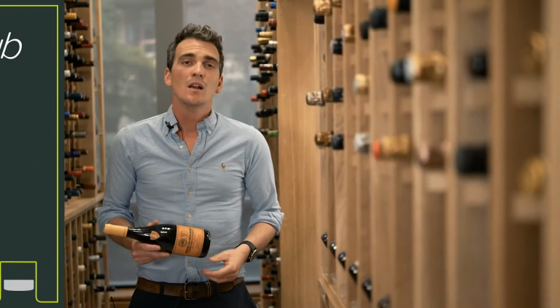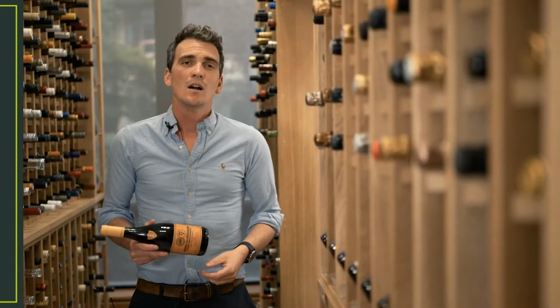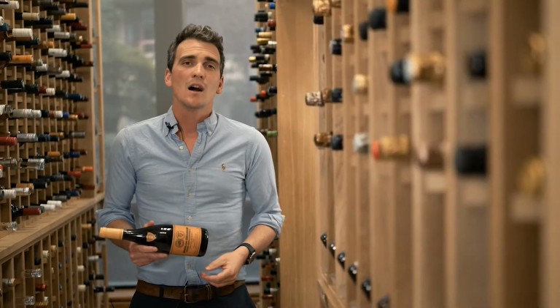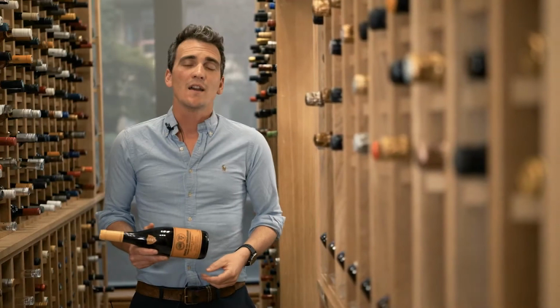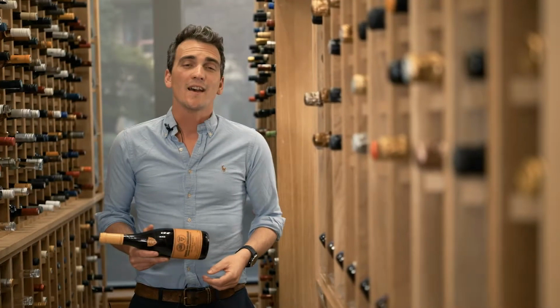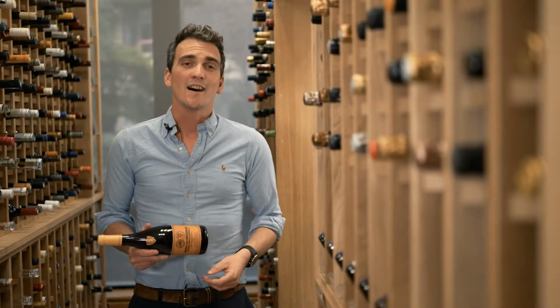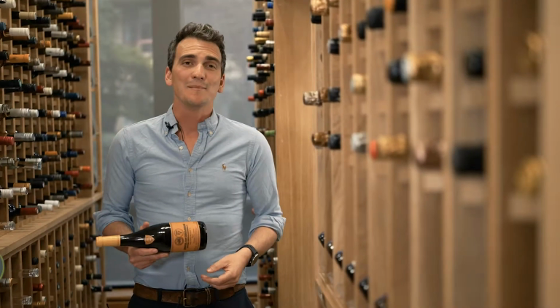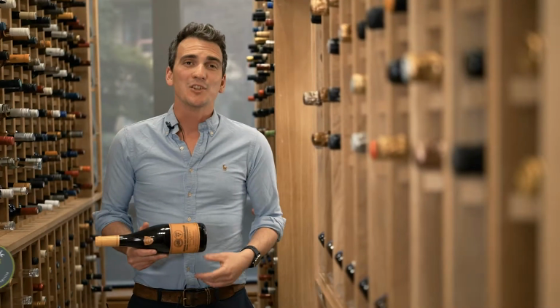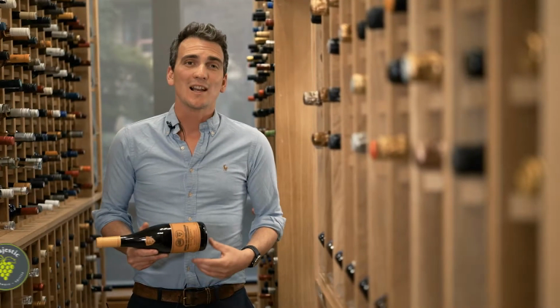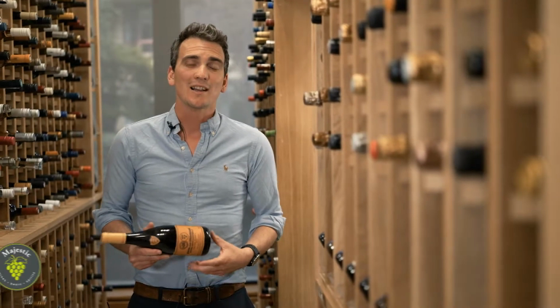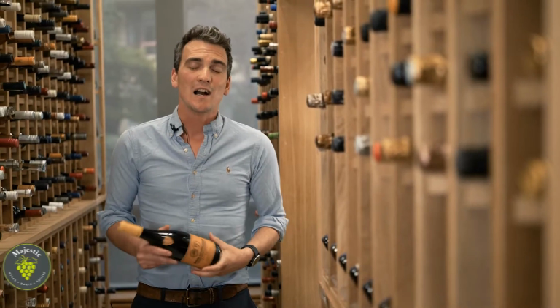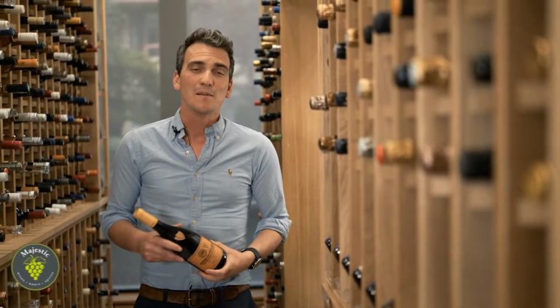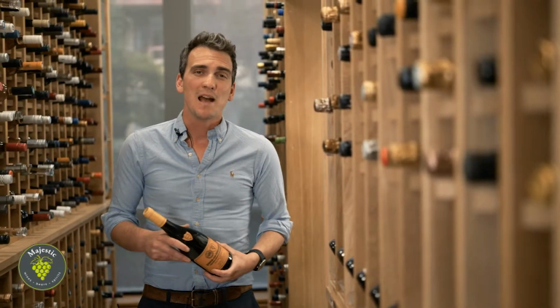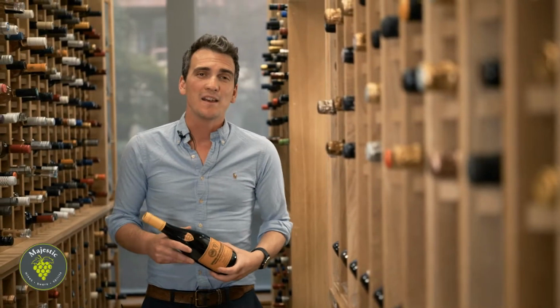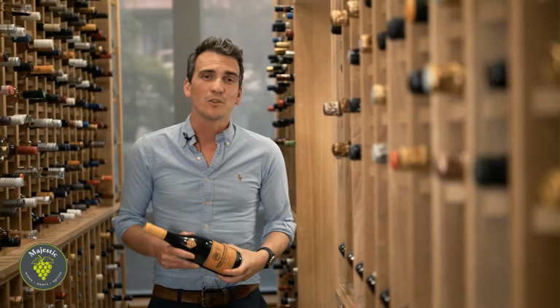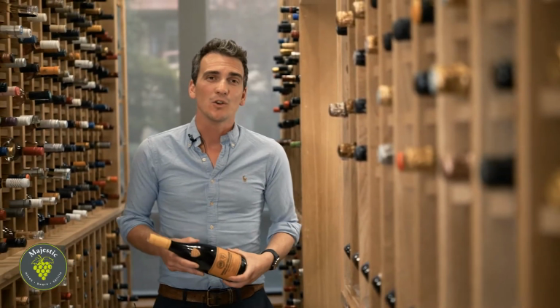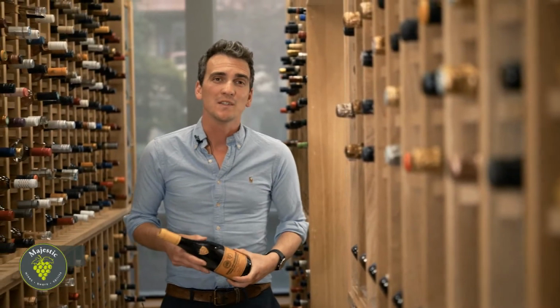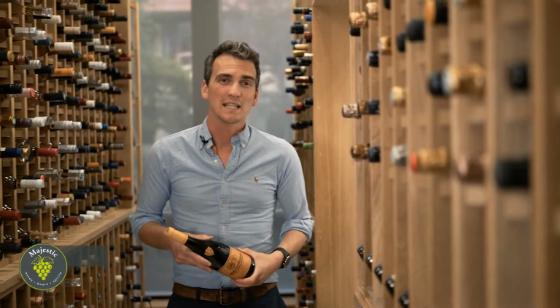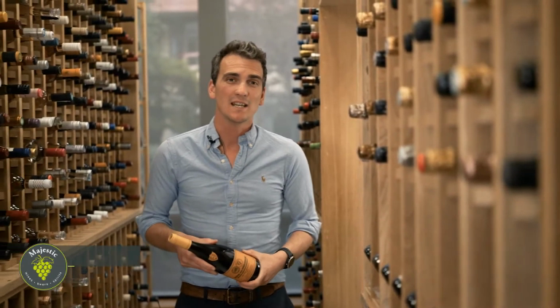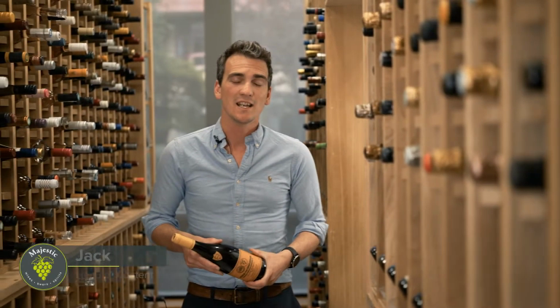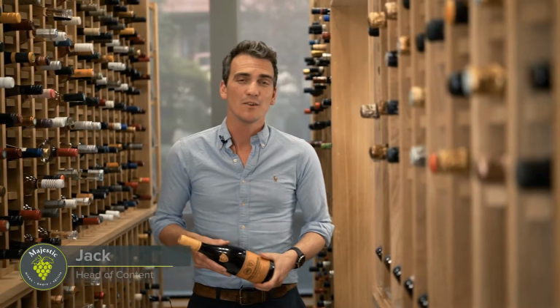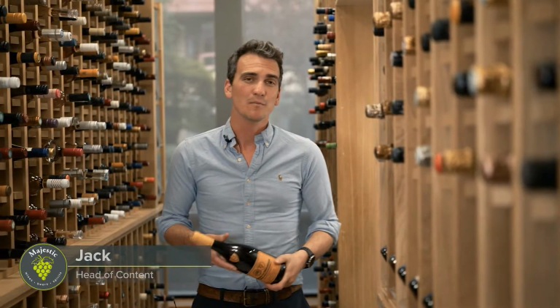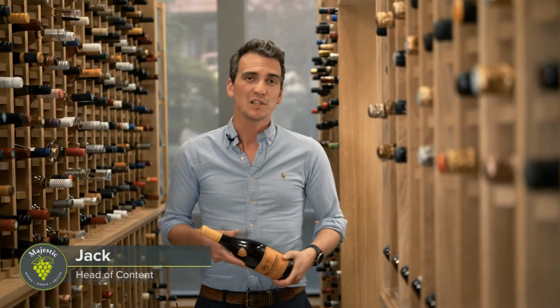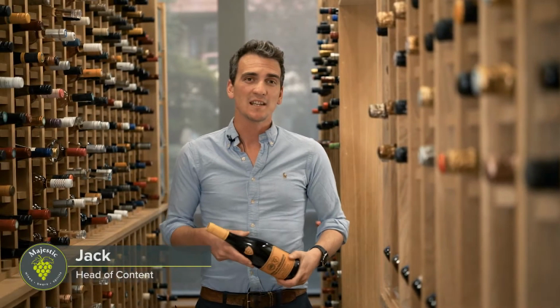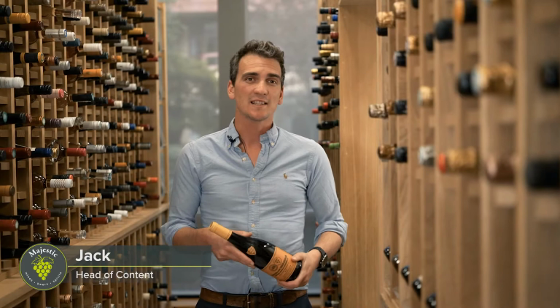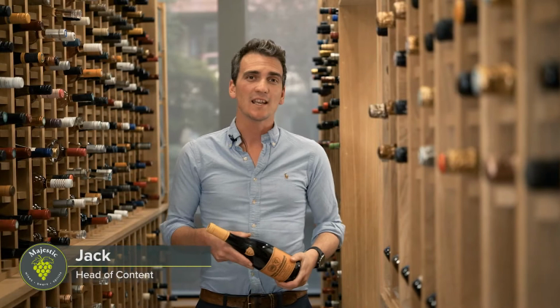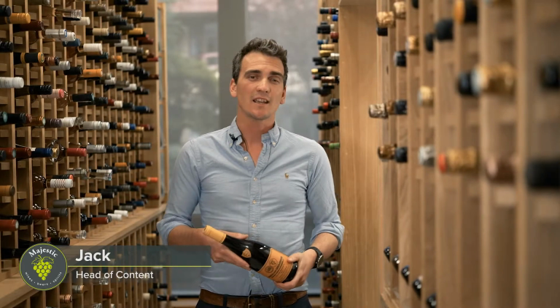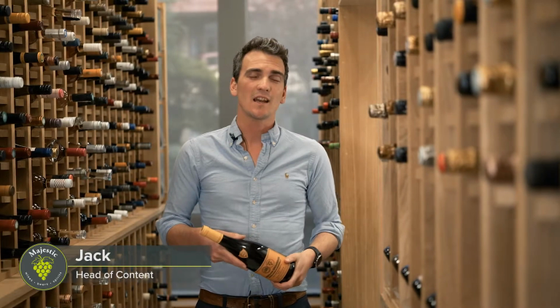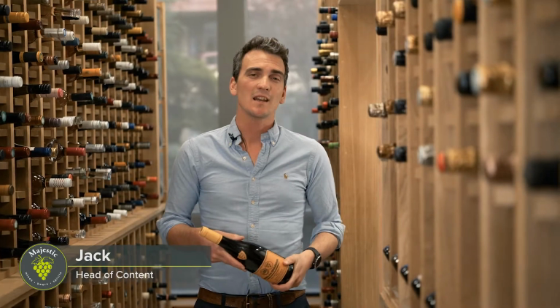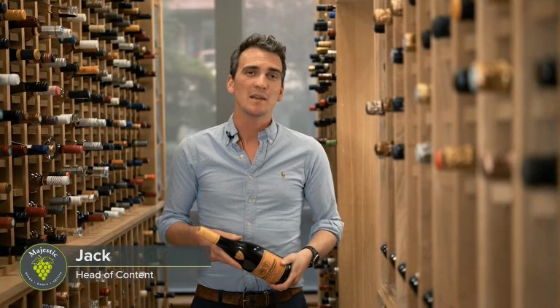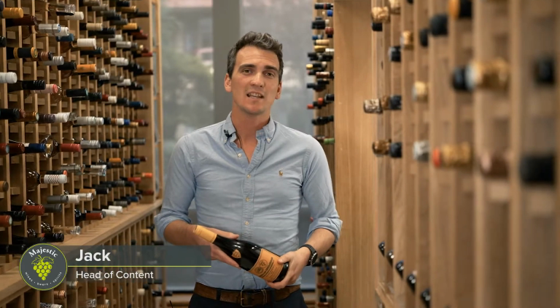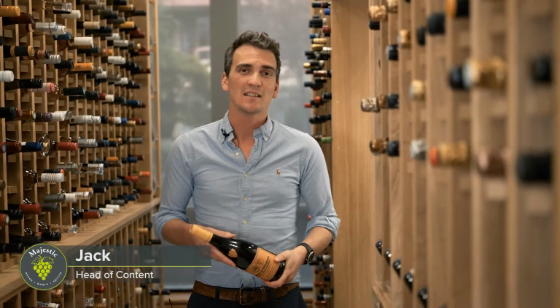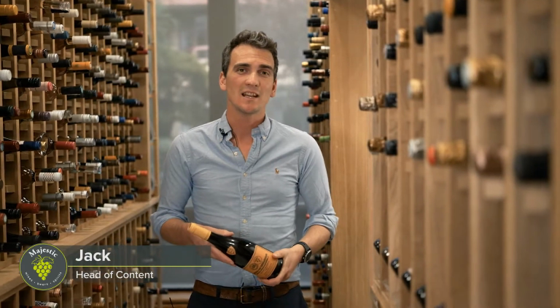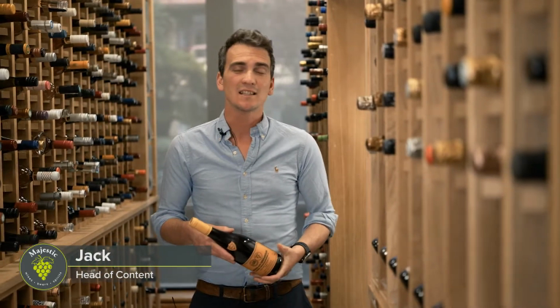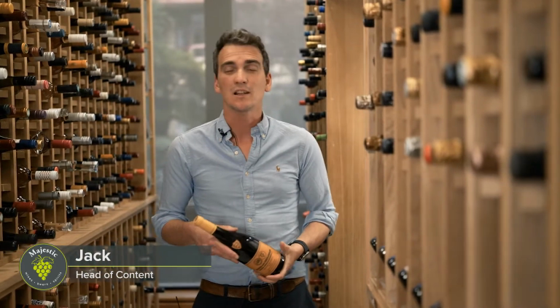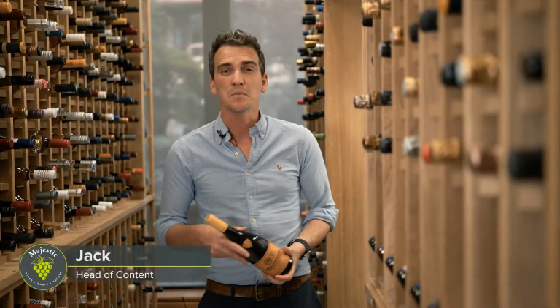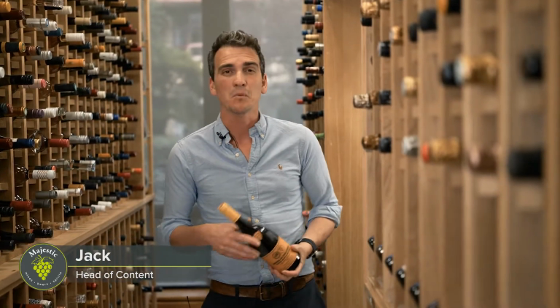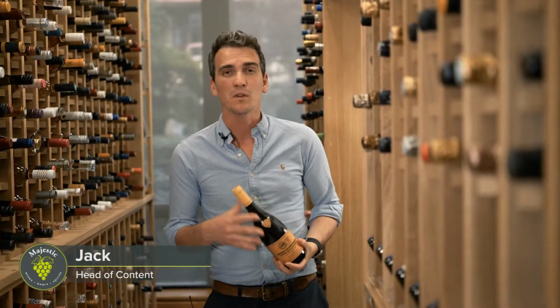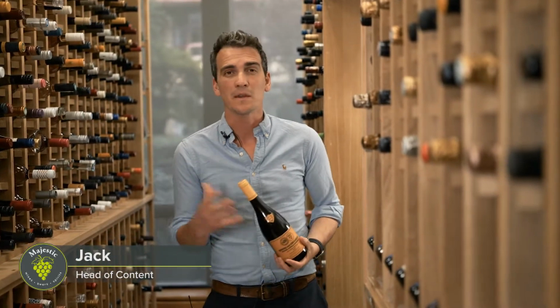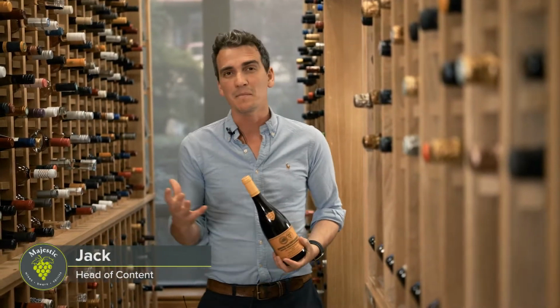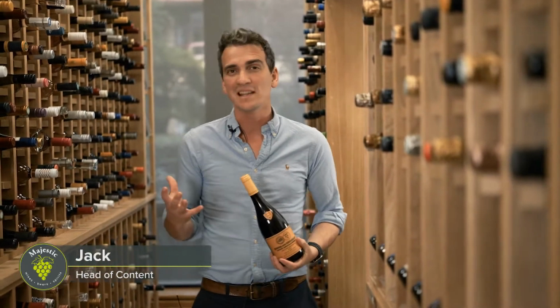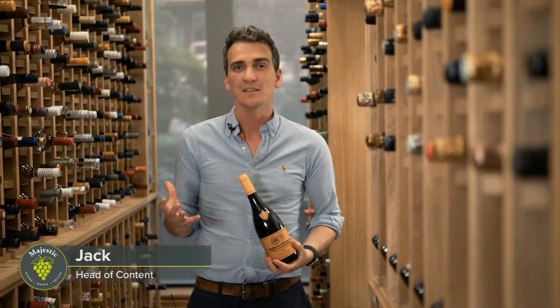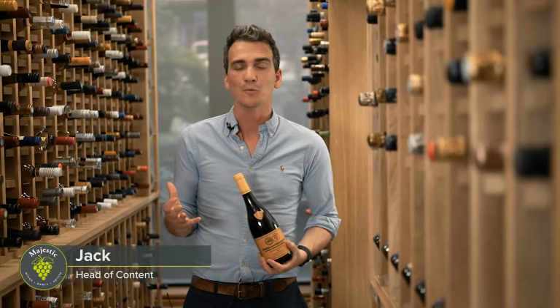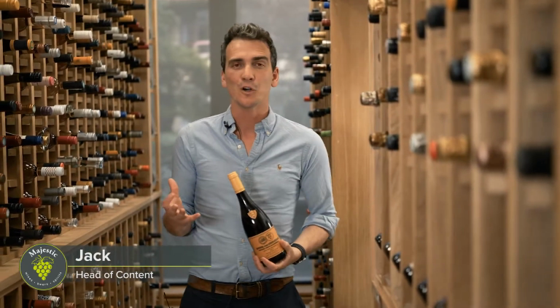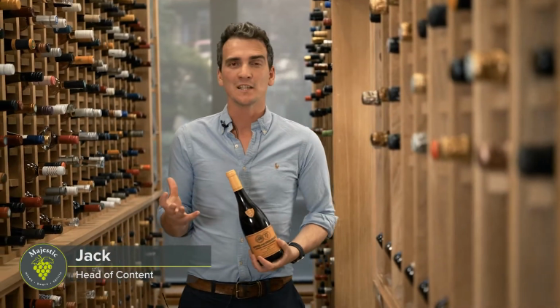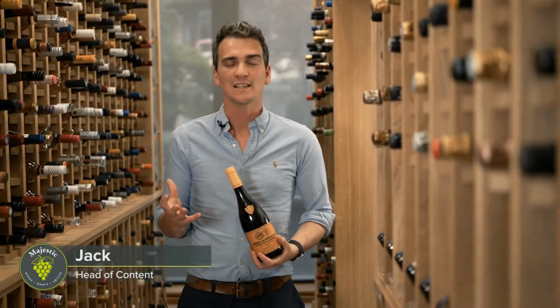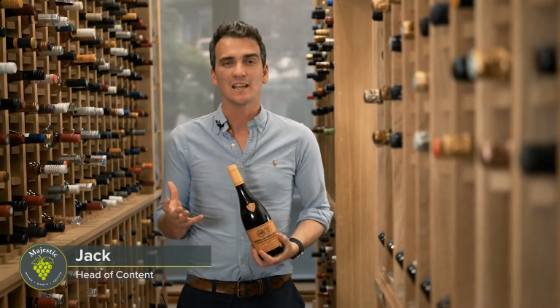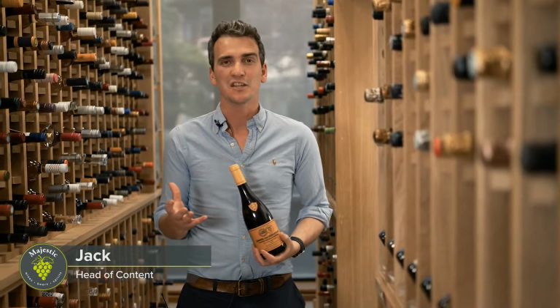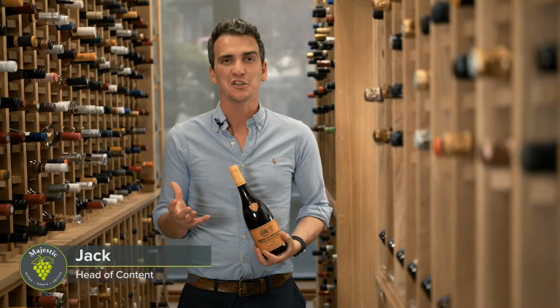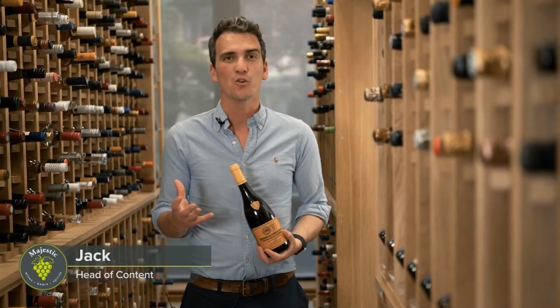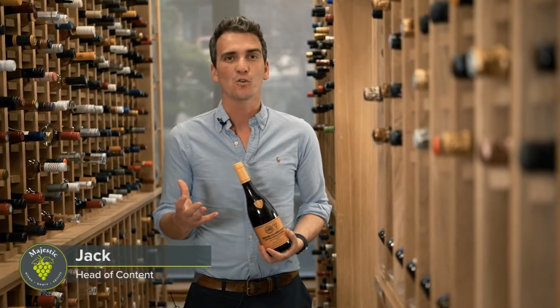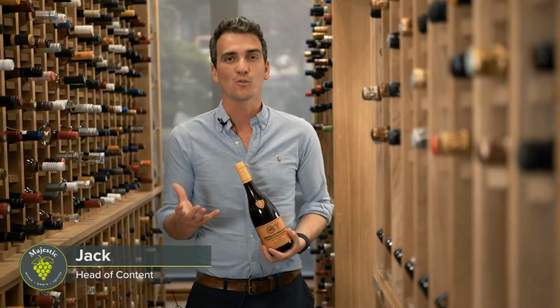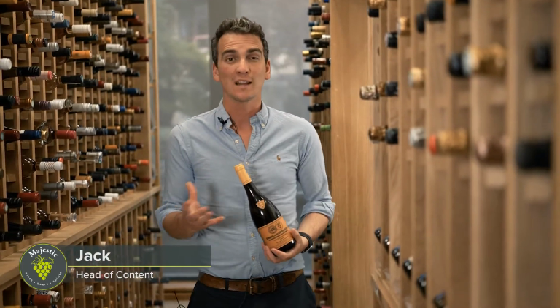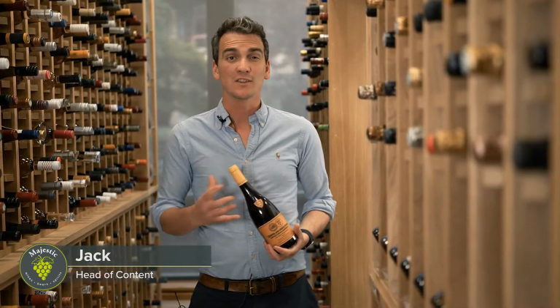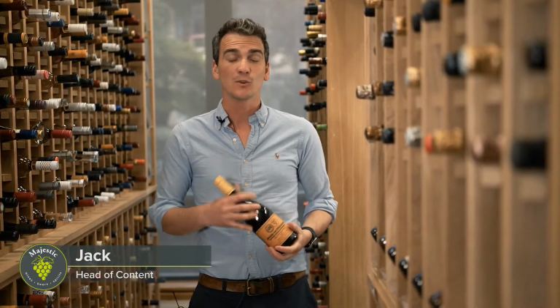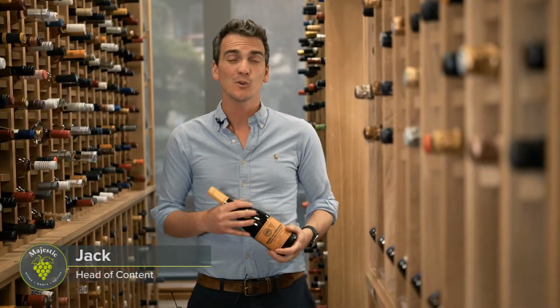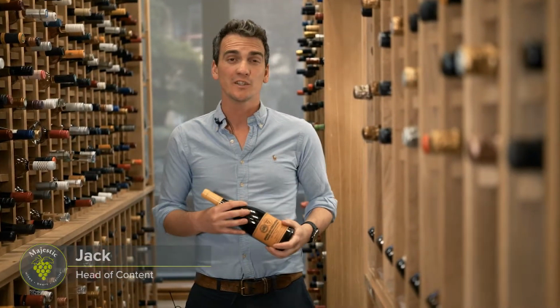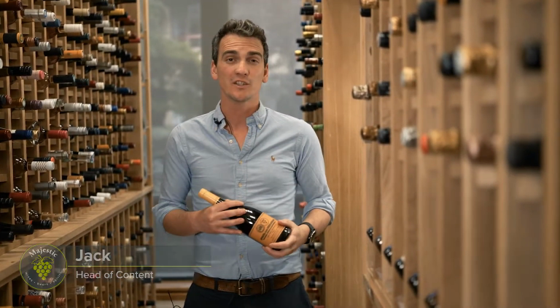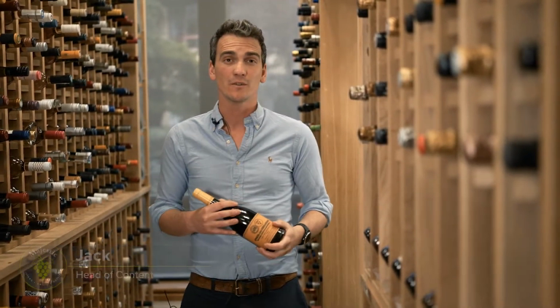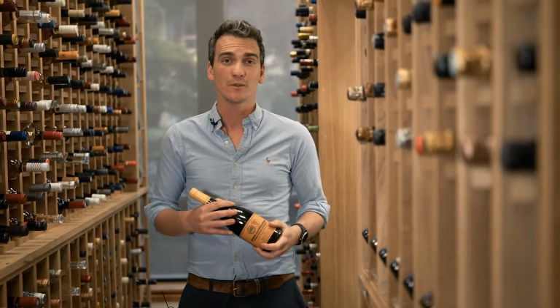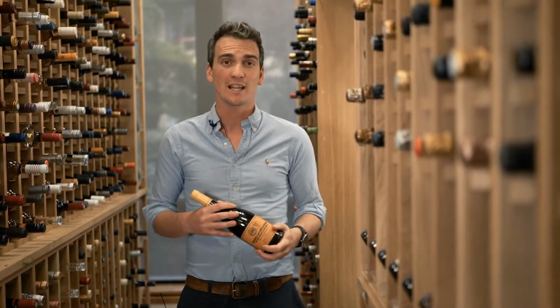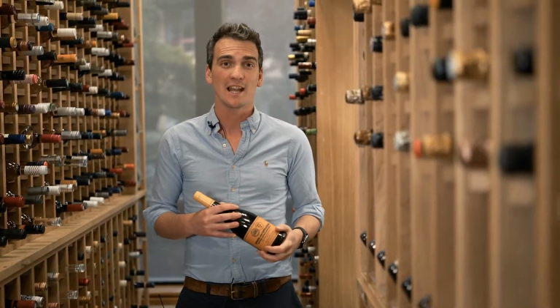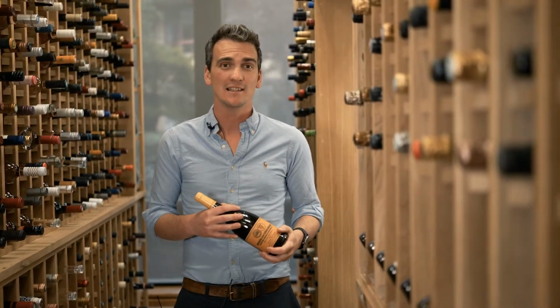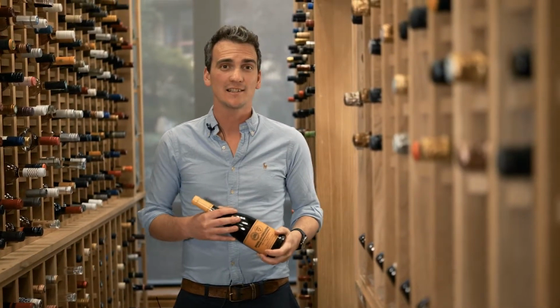Hi there, I'm Jack. I'm Head of Content here at Majestic and I'm here today to tell you about one of the amazing wines in your Grand Tour discovery case.